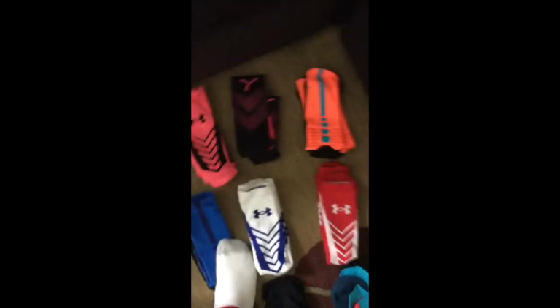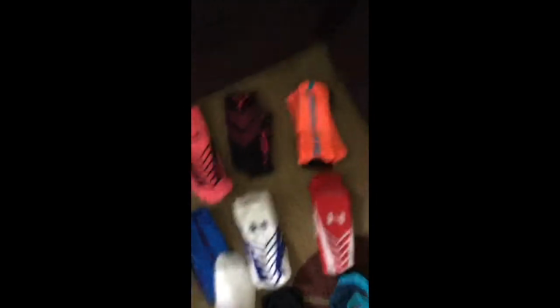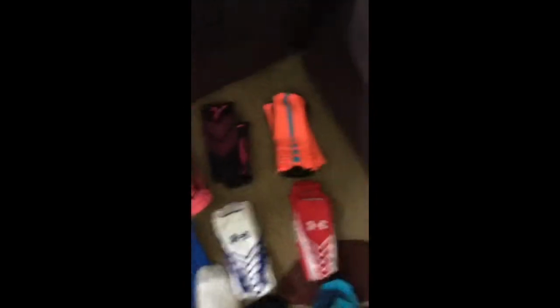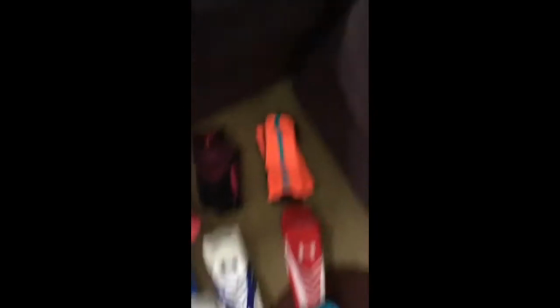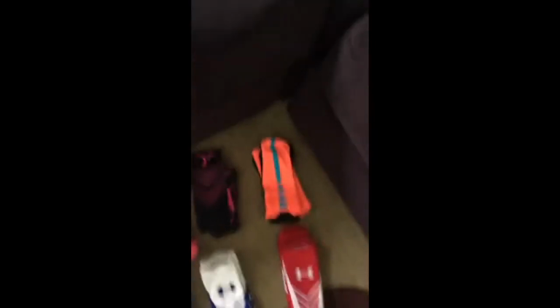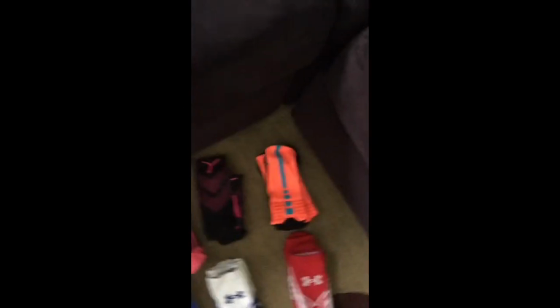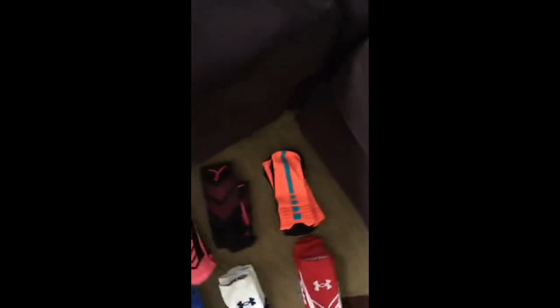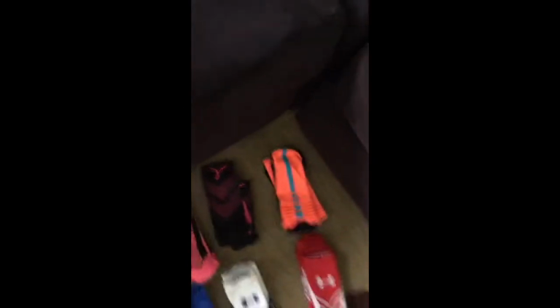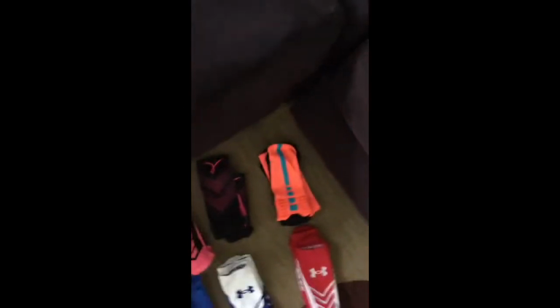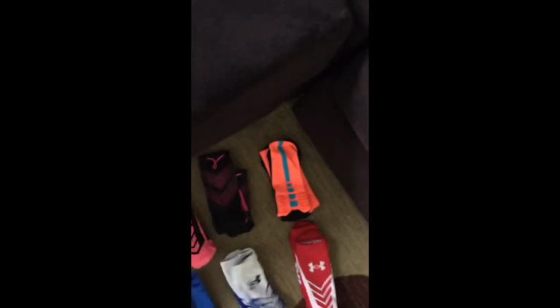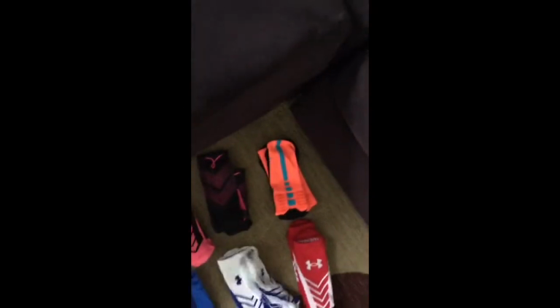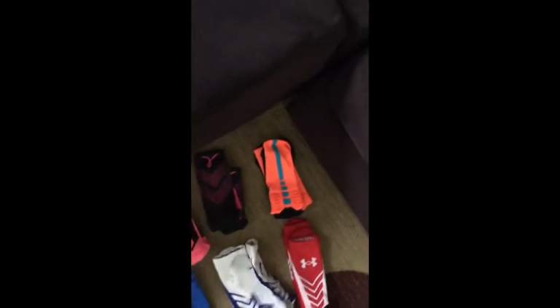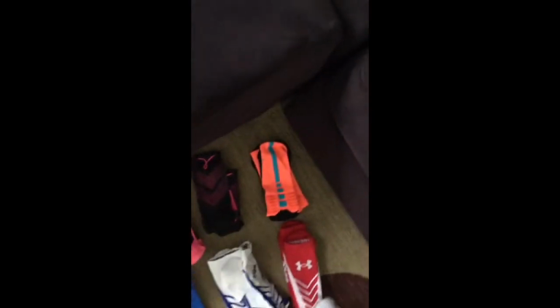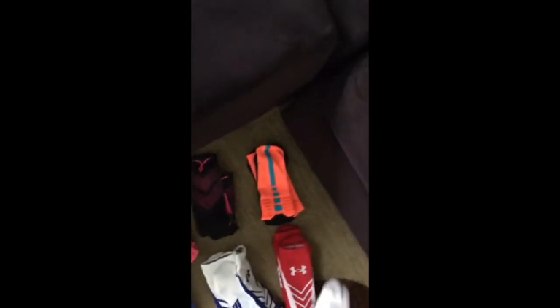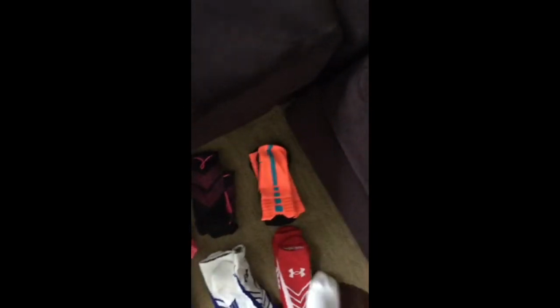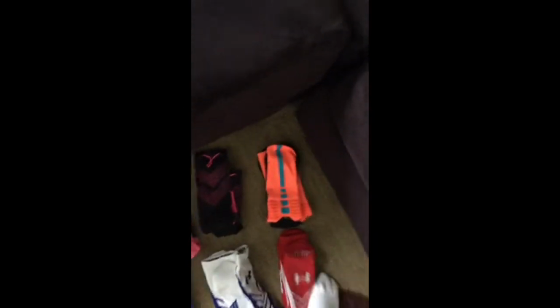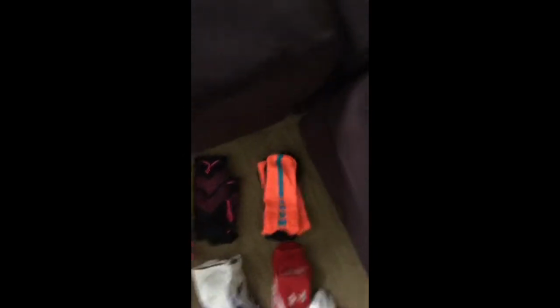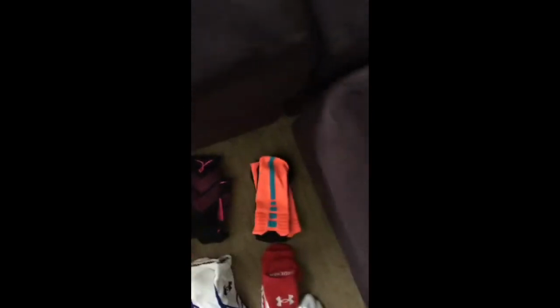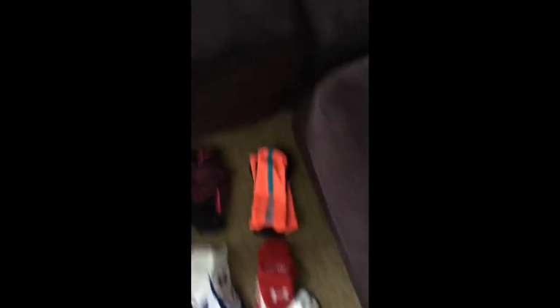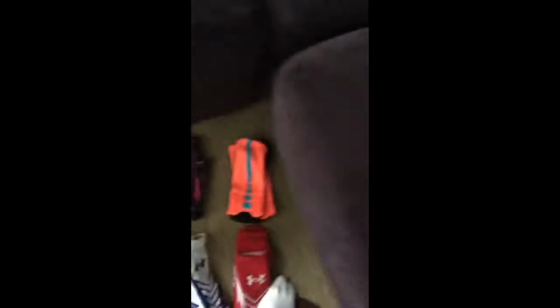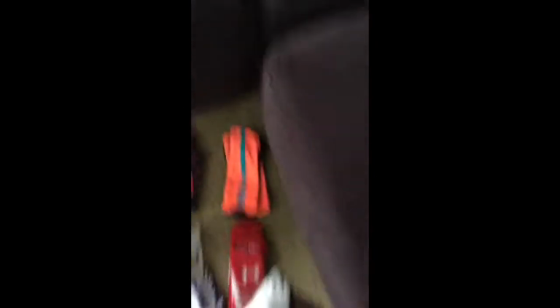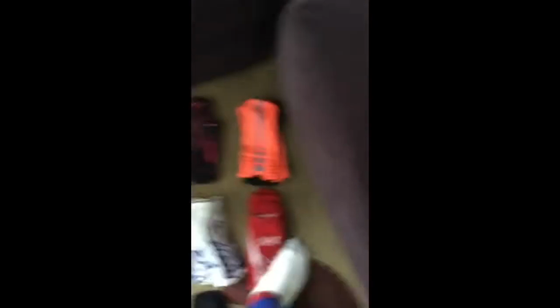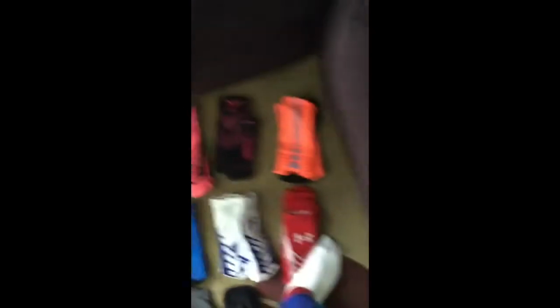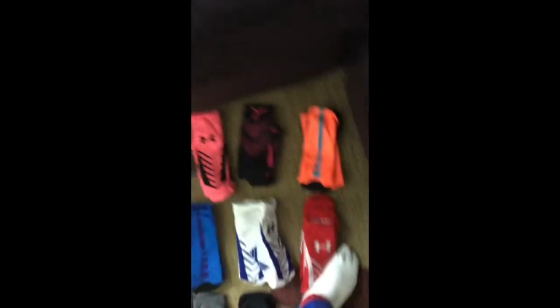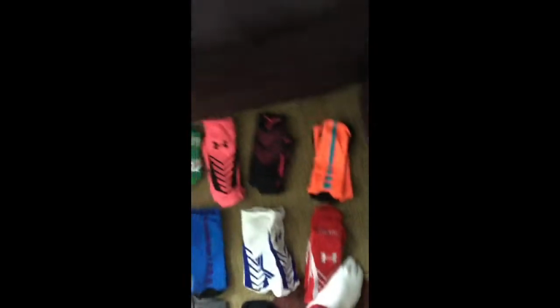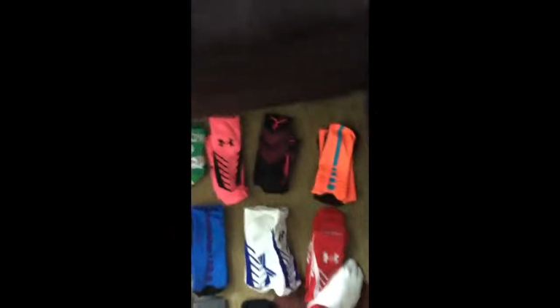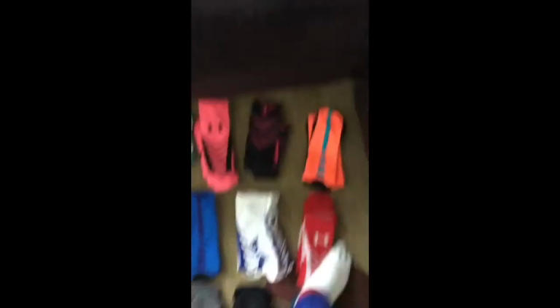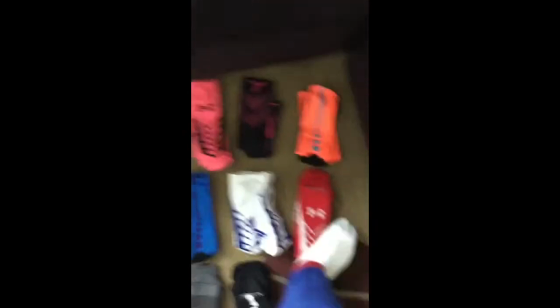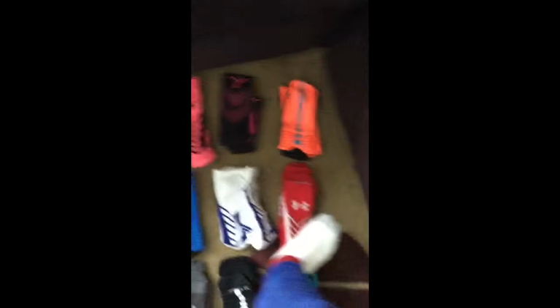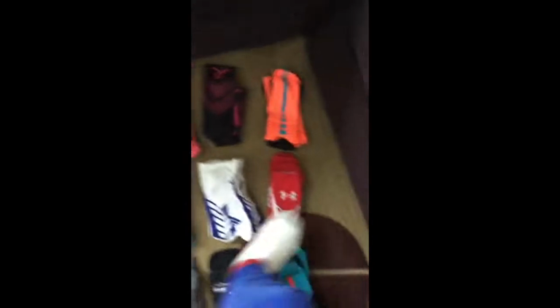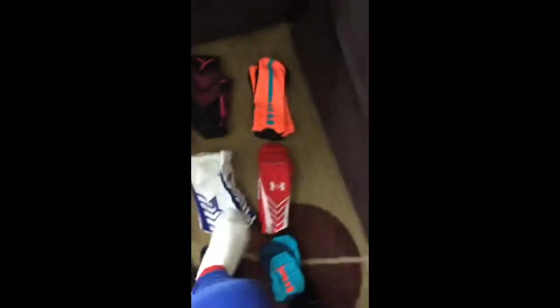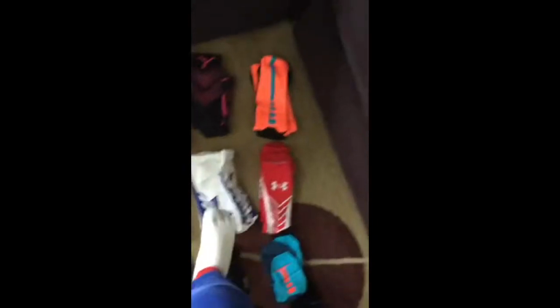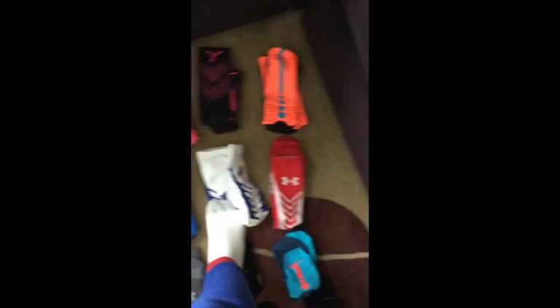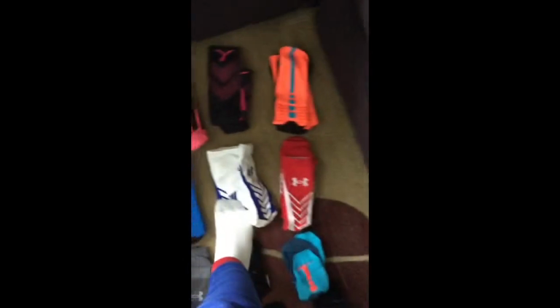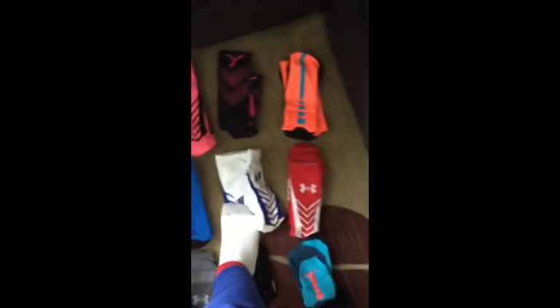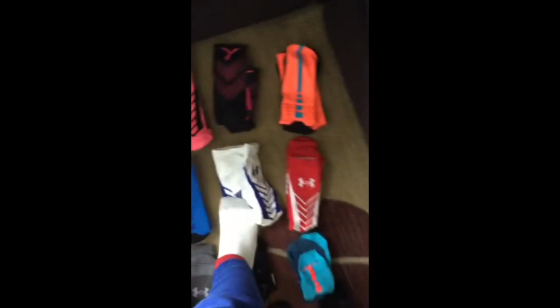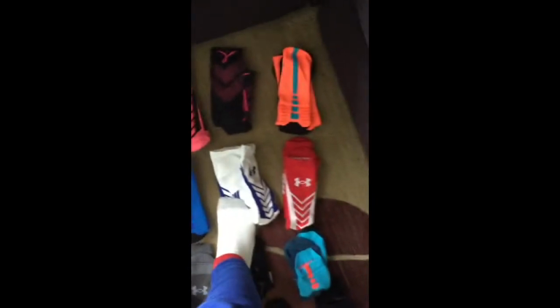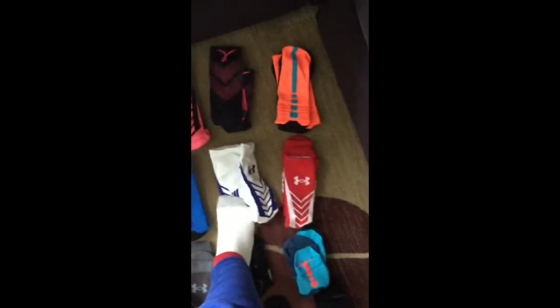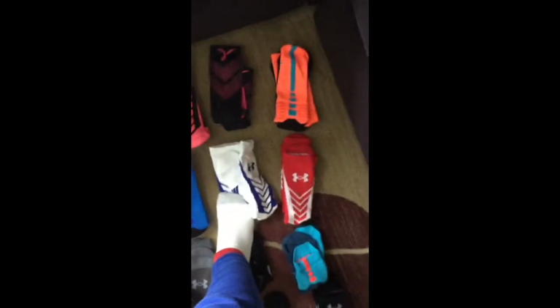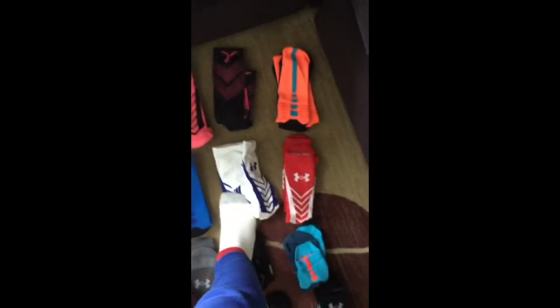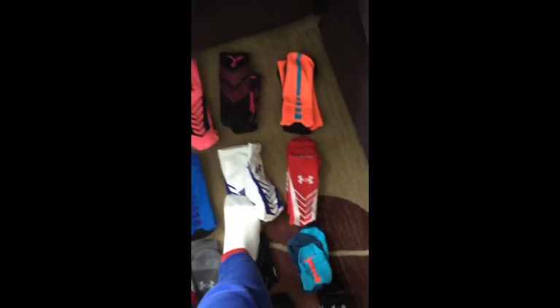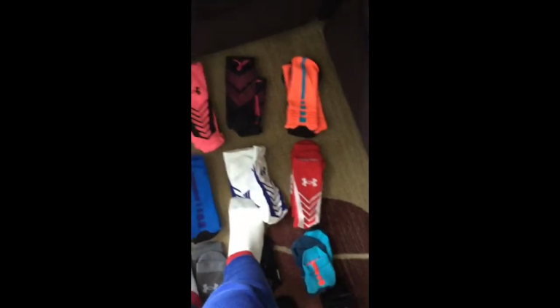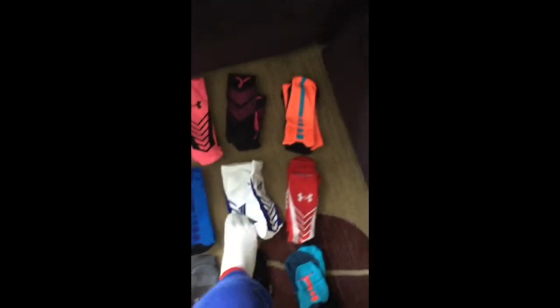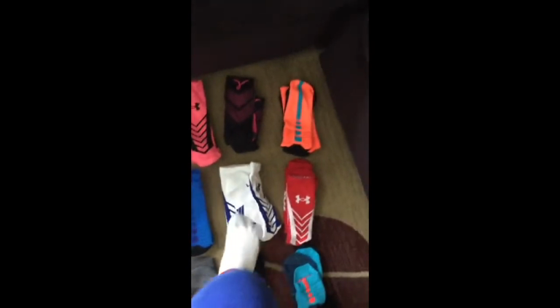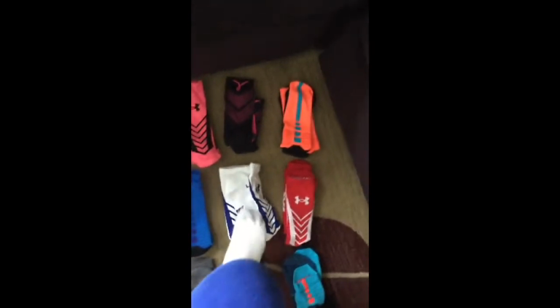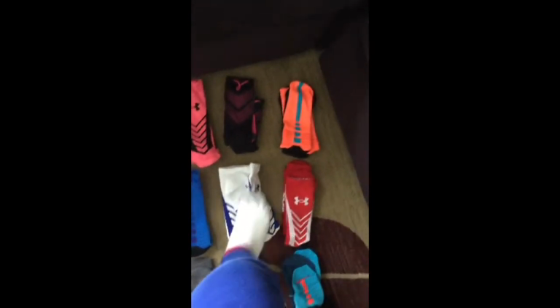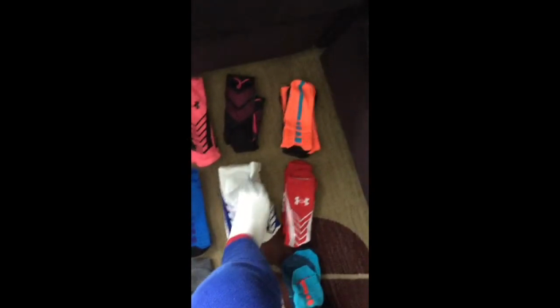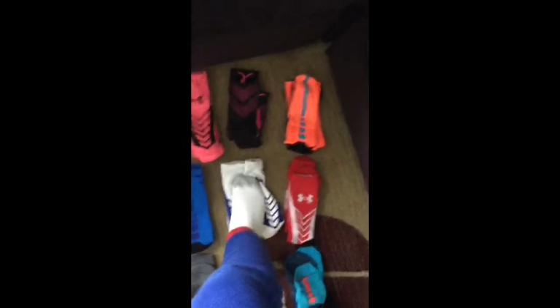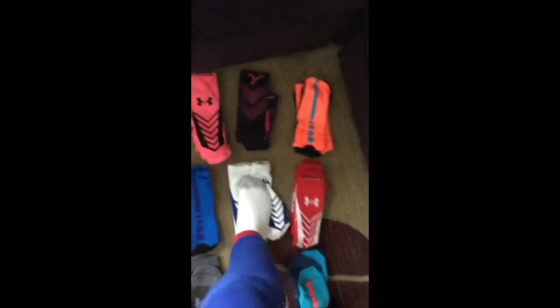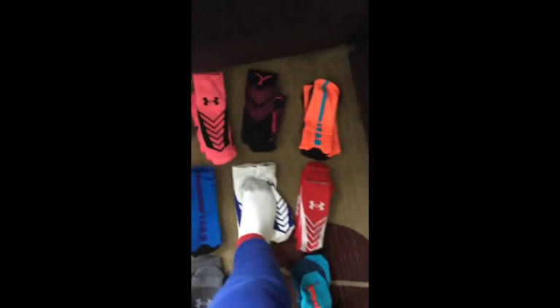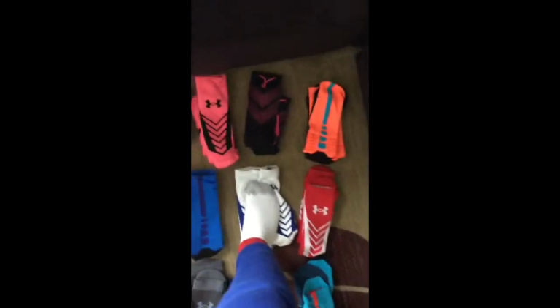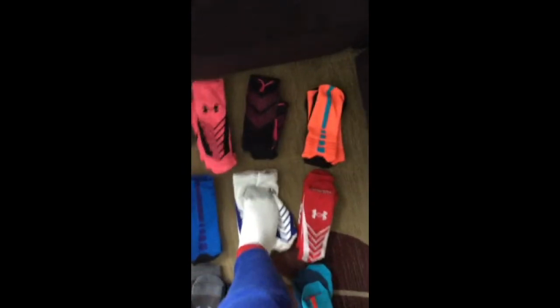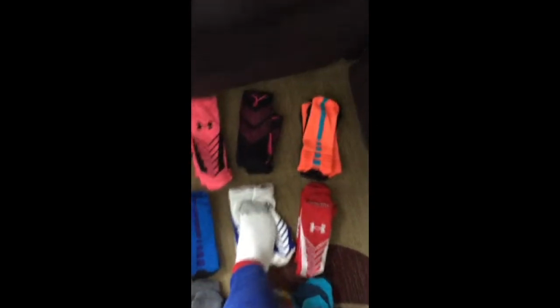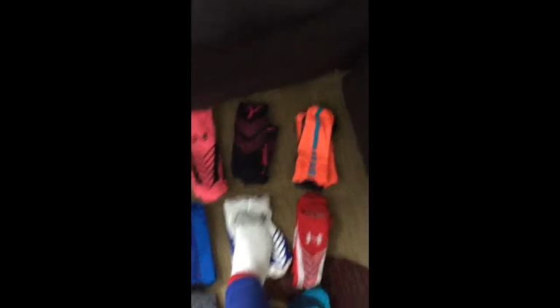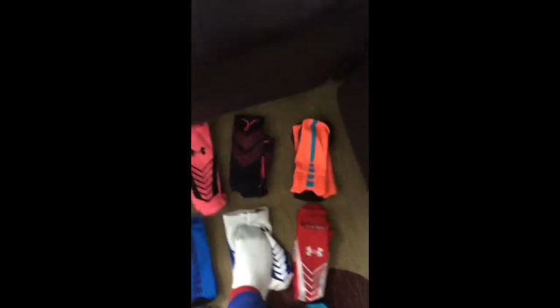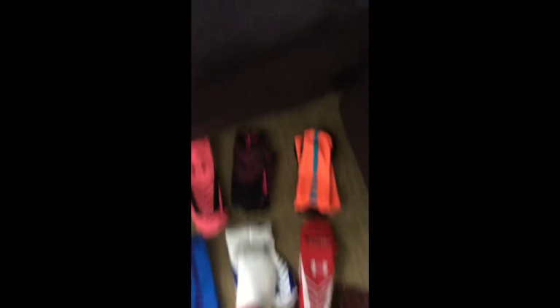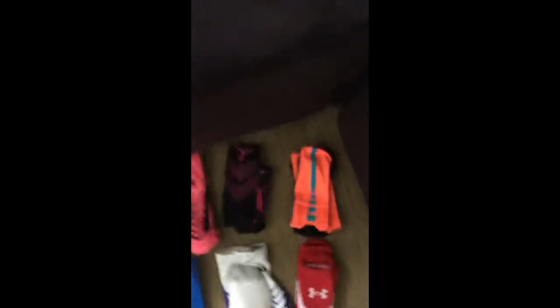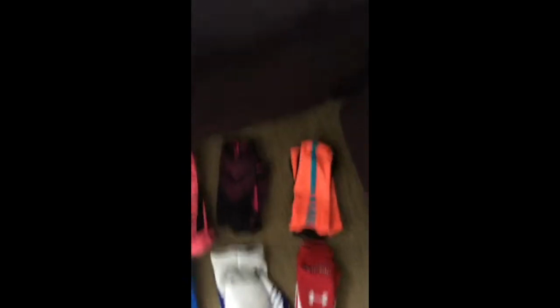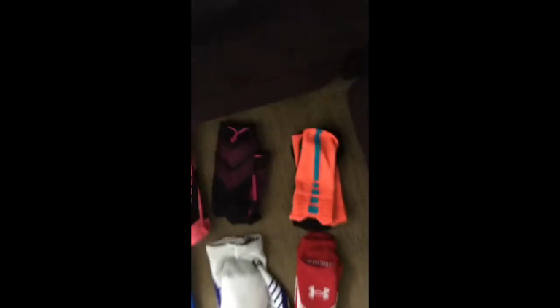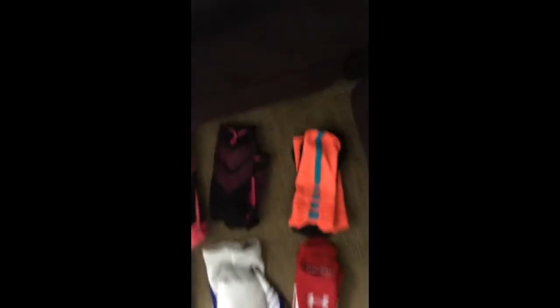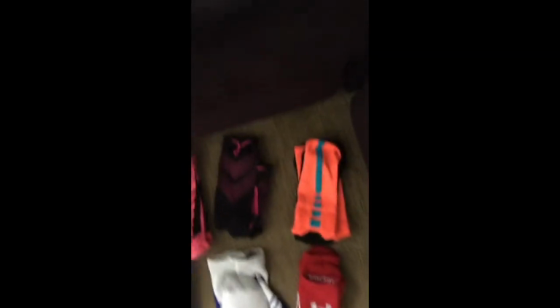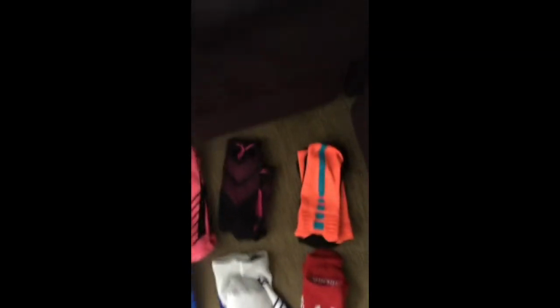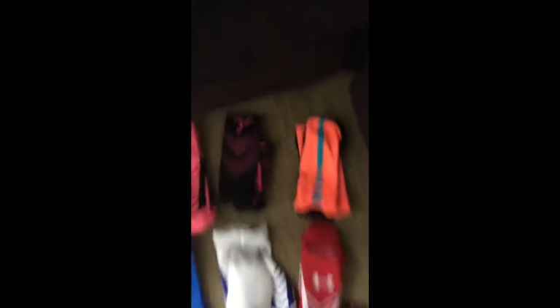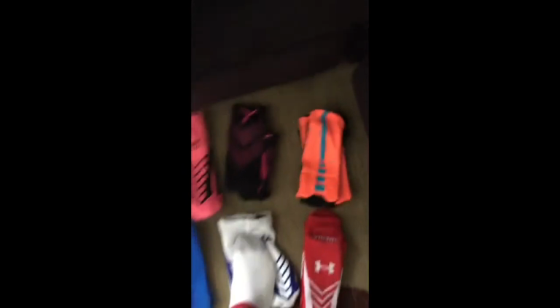Here I have some Elites with an orange base and kind of a baby blue stripe.